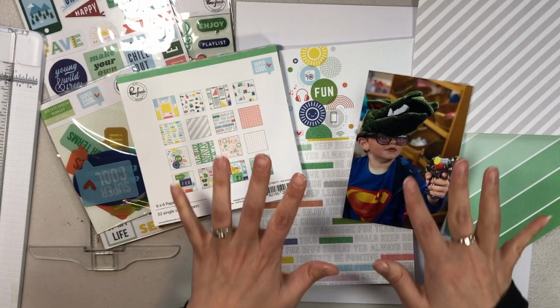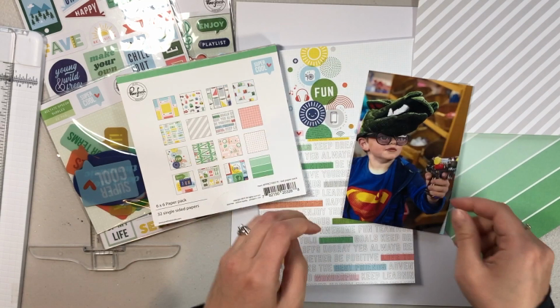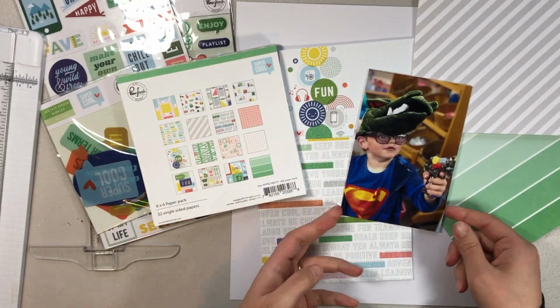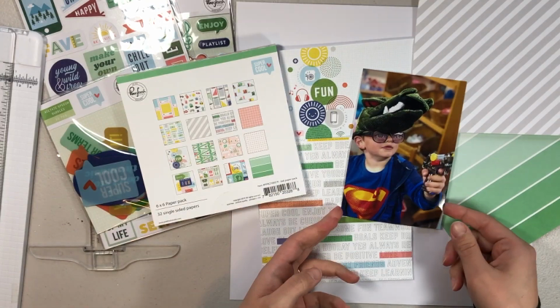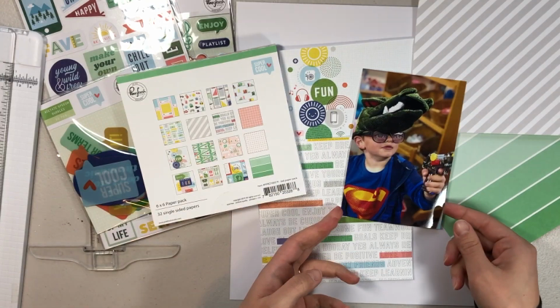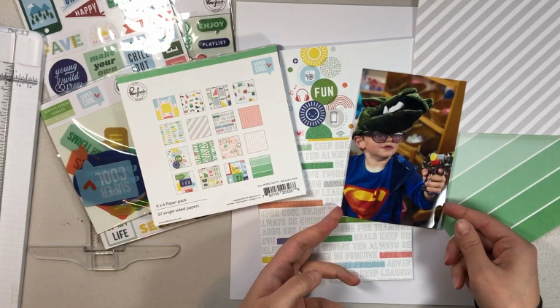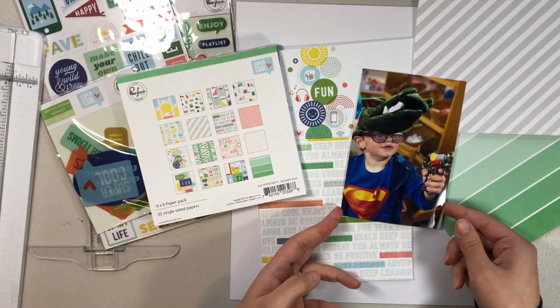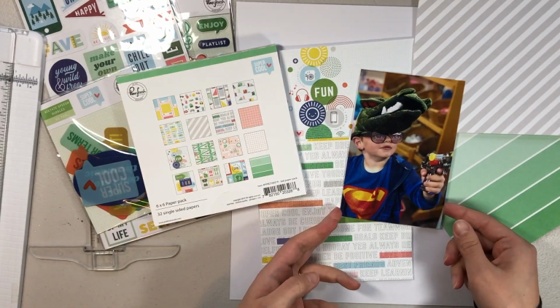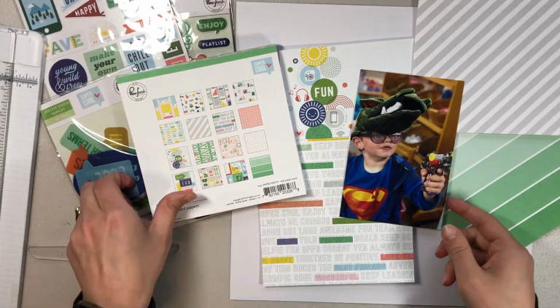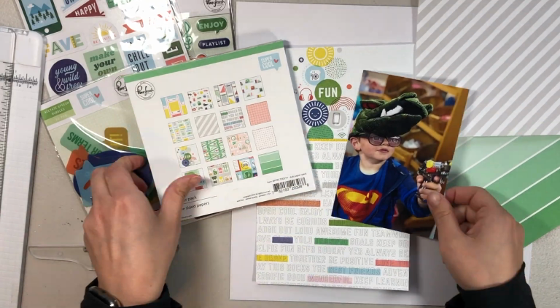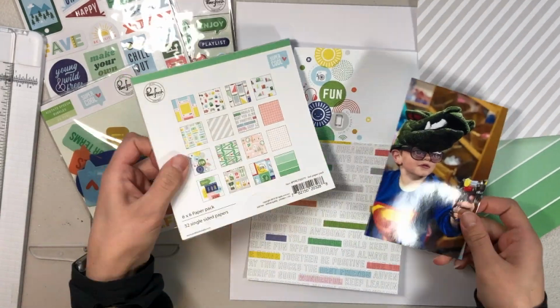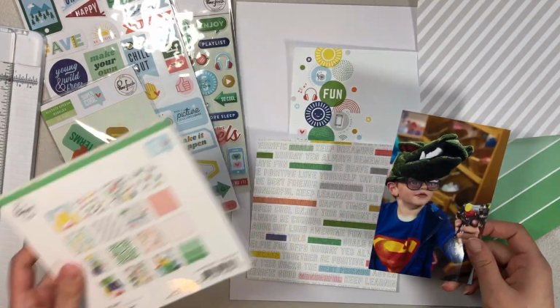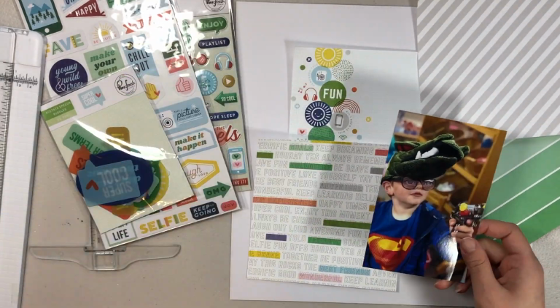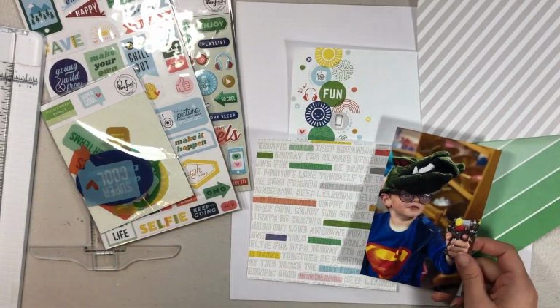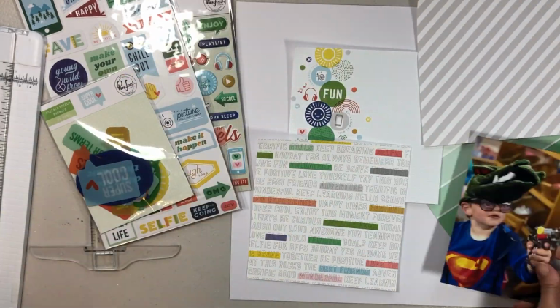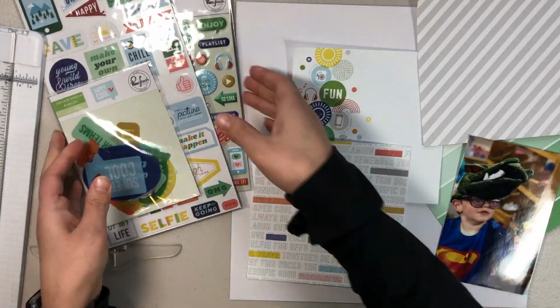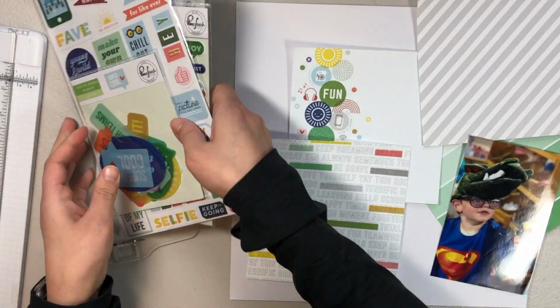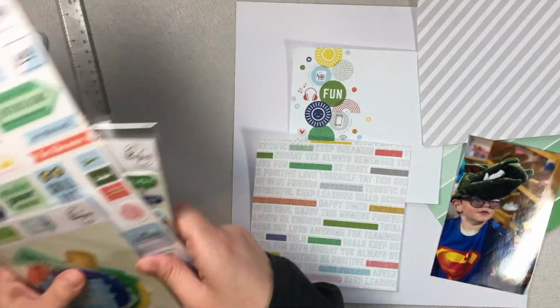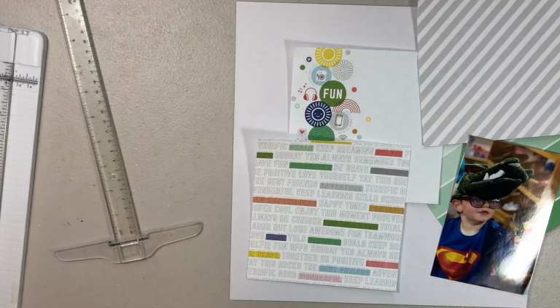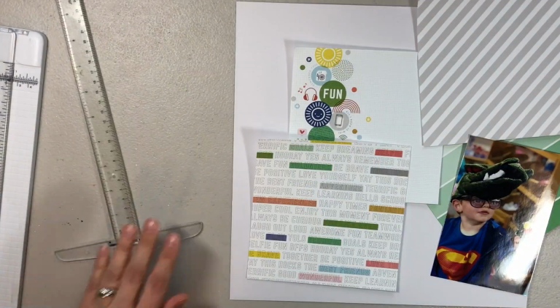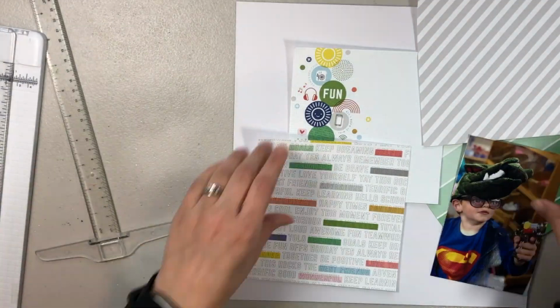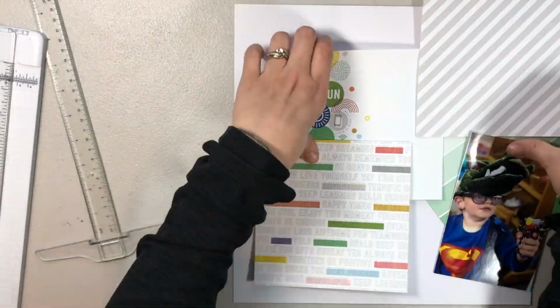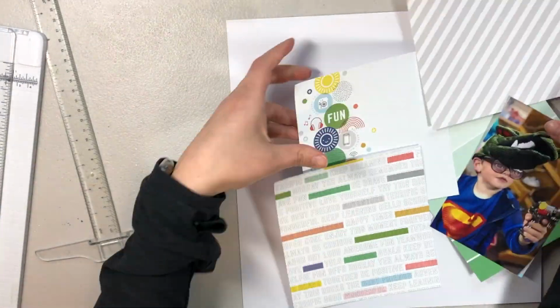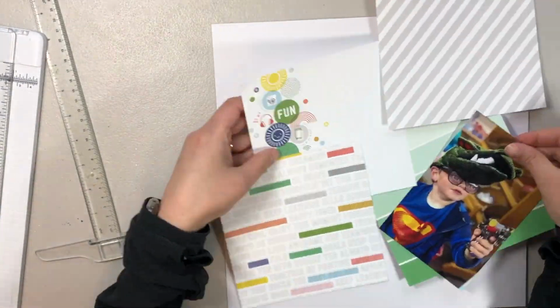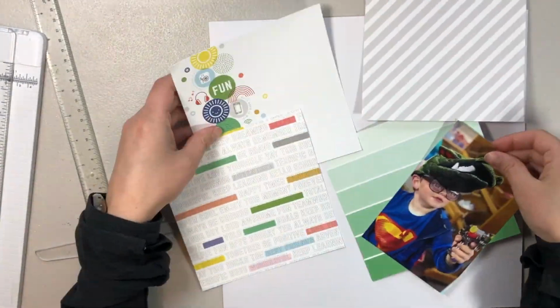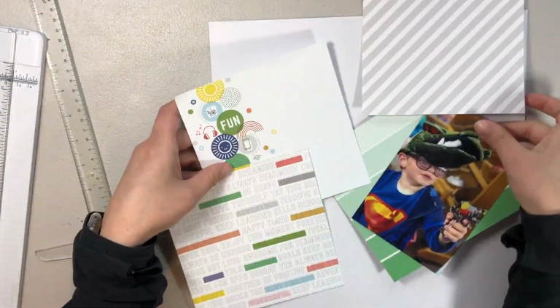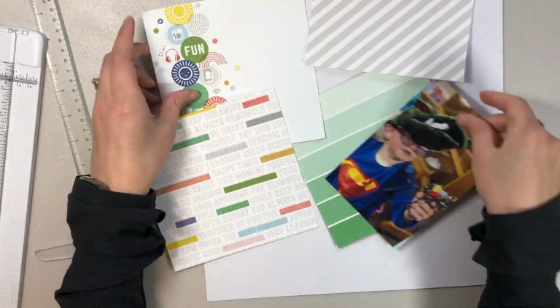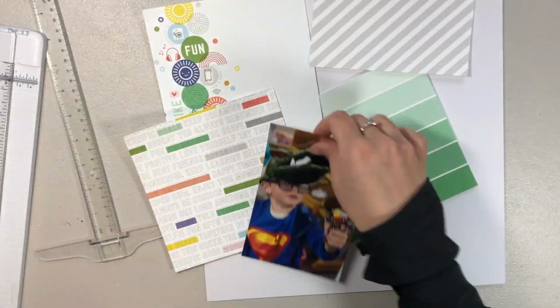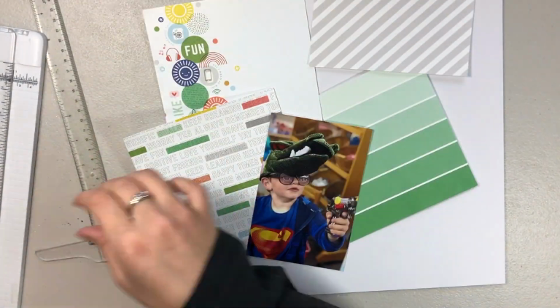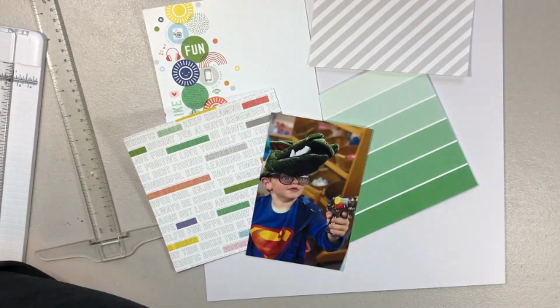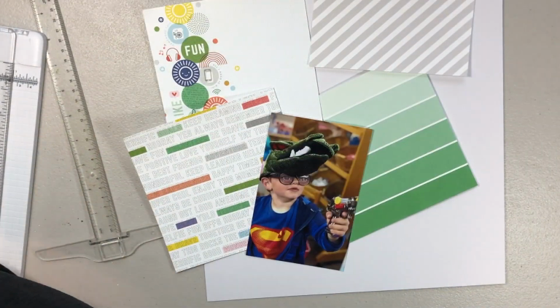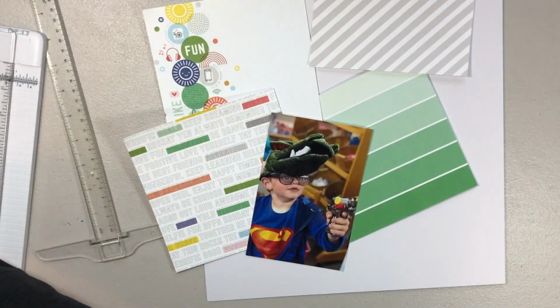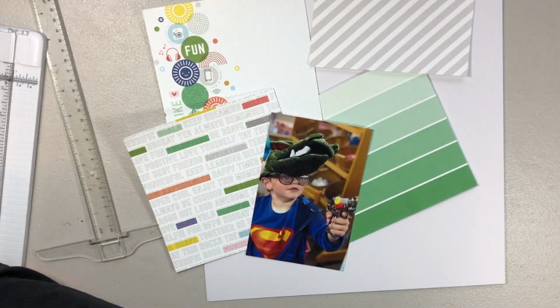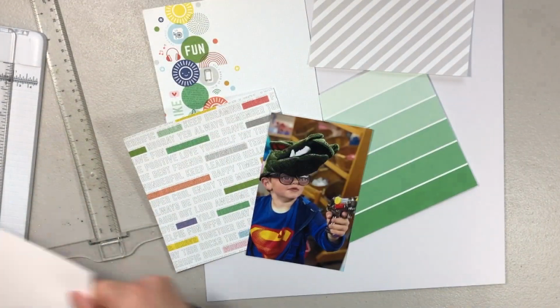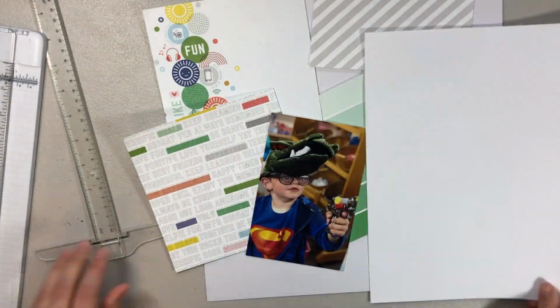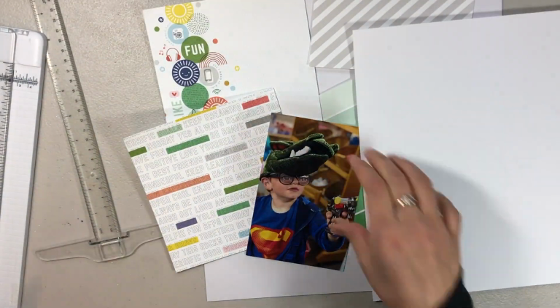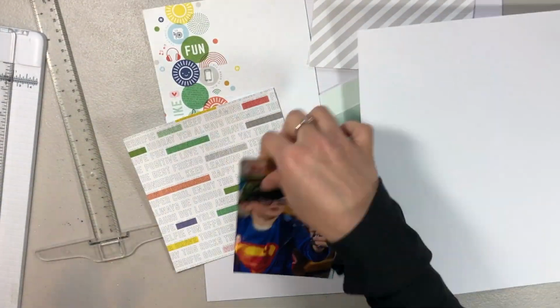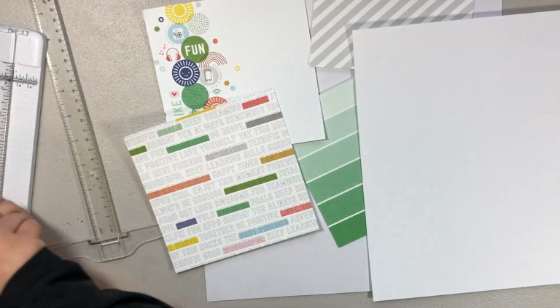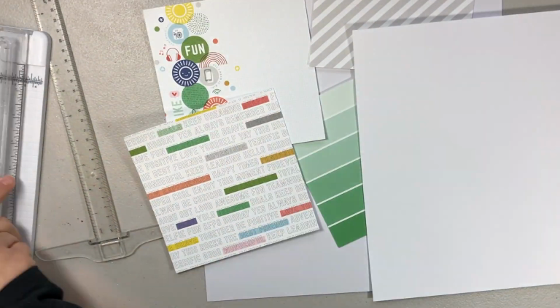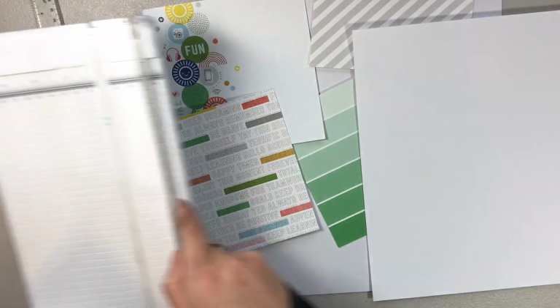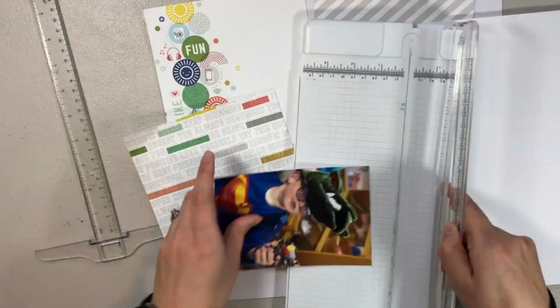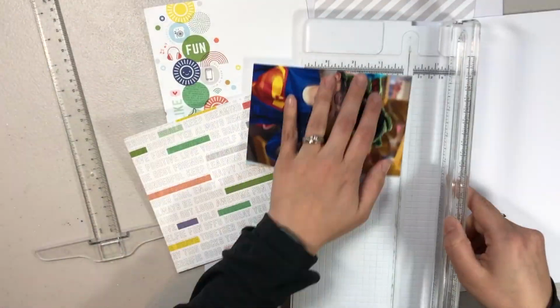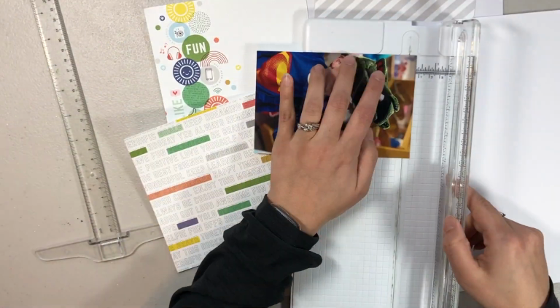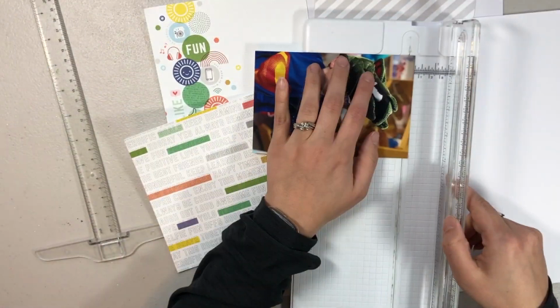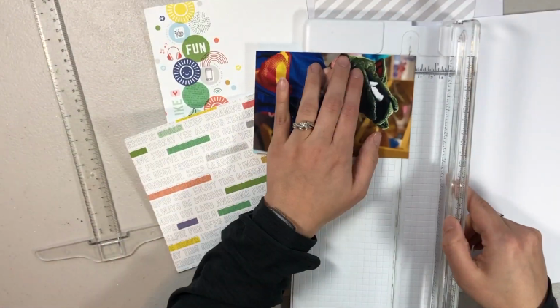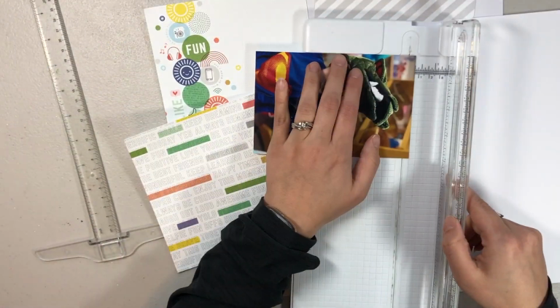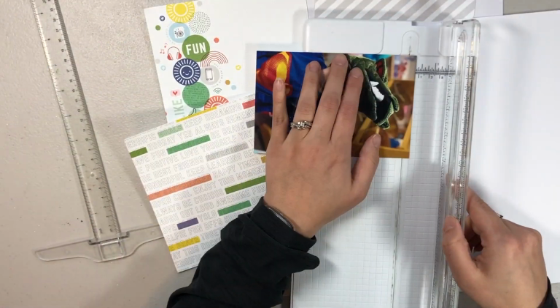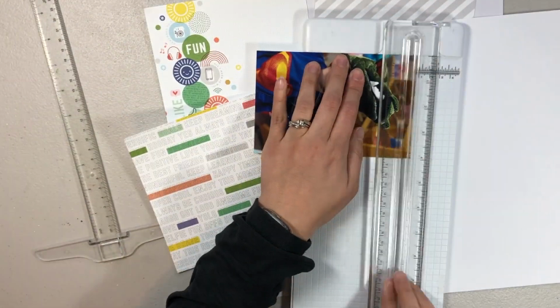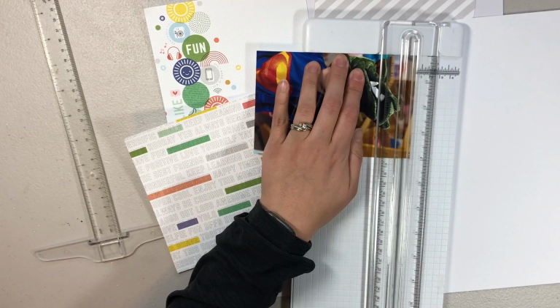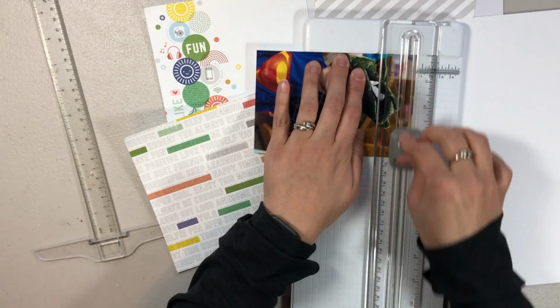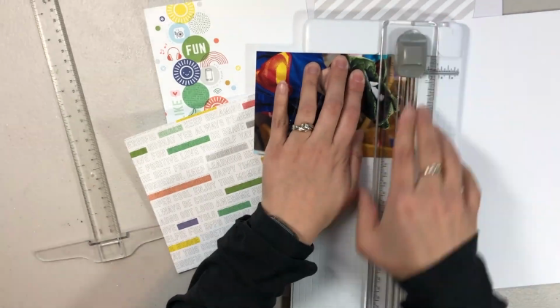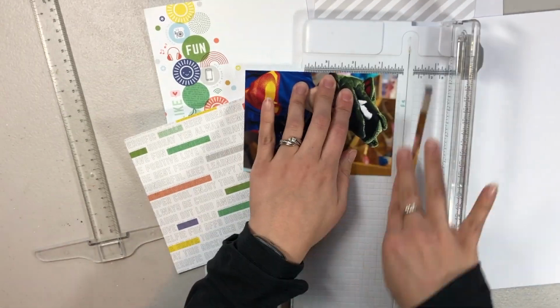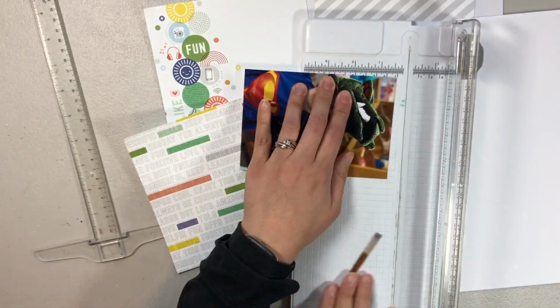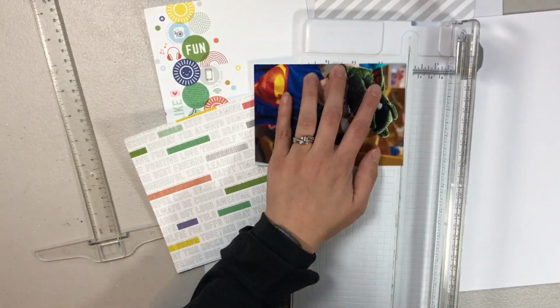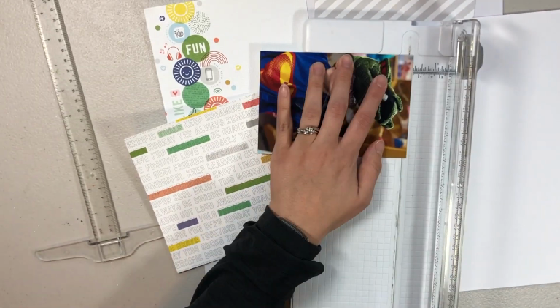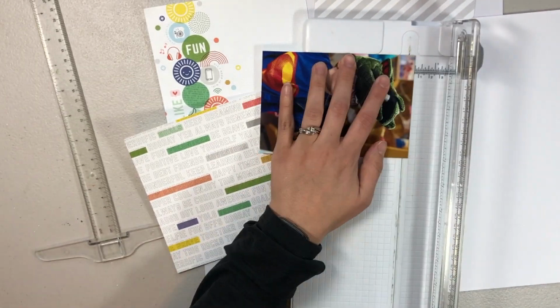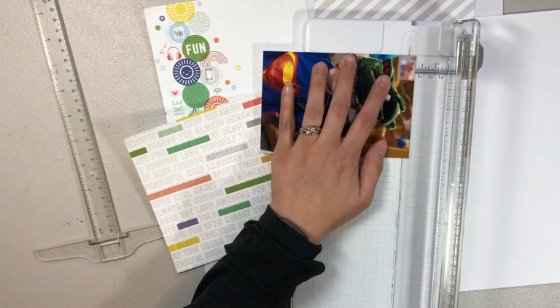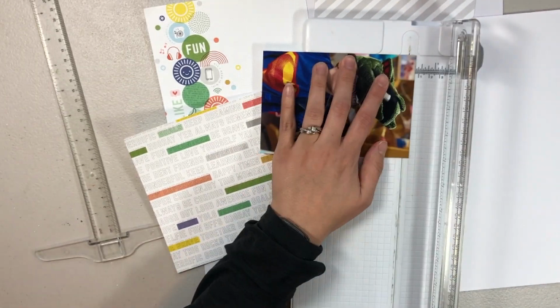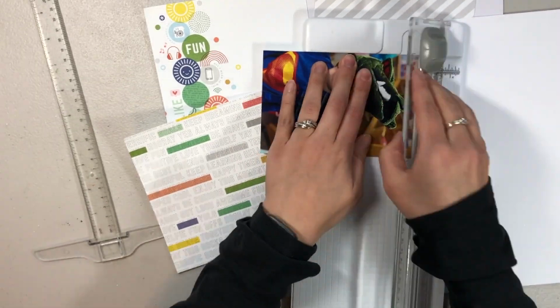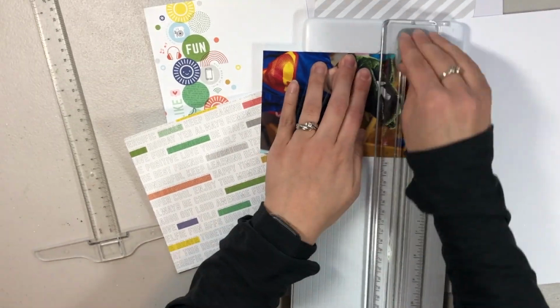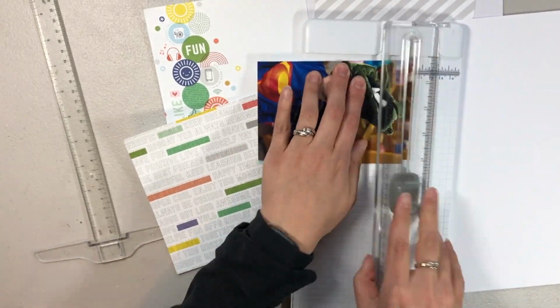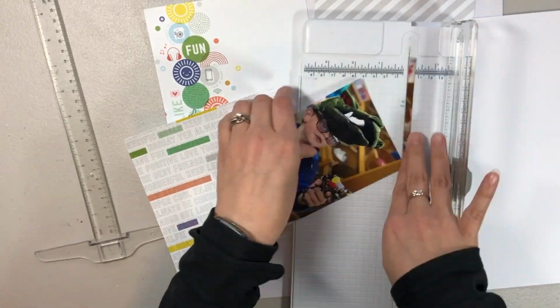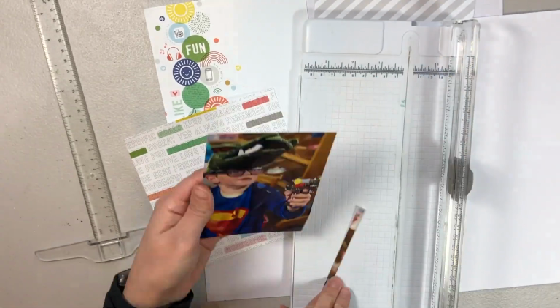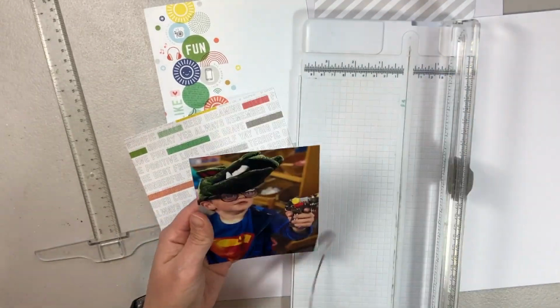Hey everyone, welcome back. It's Melanie or SheShedScrapper. Today I'm back with a one page layout using the super cool collection from Pinkfresh Studios.